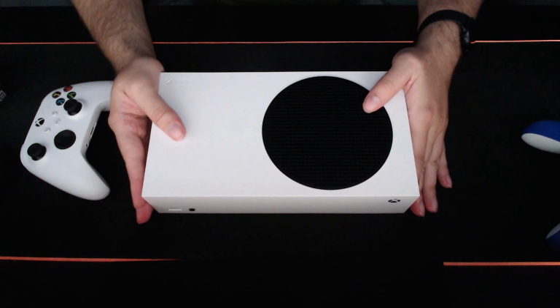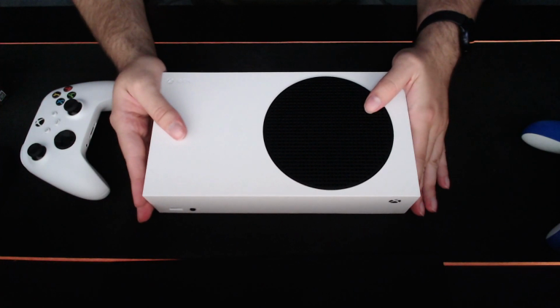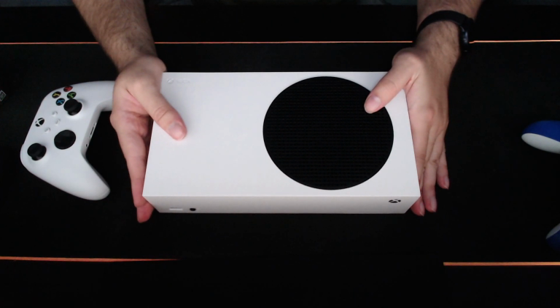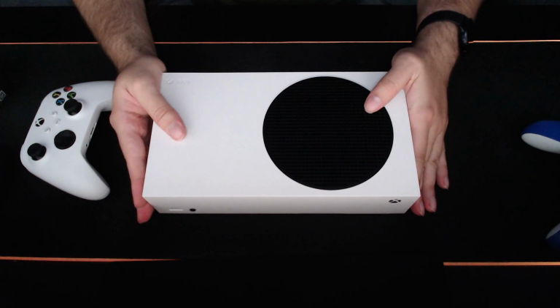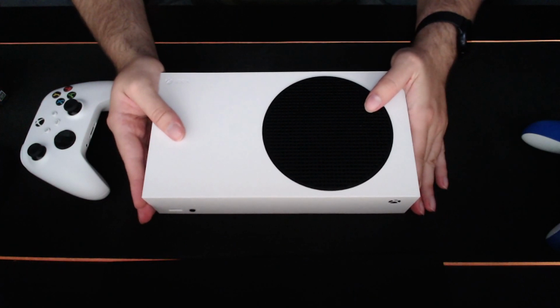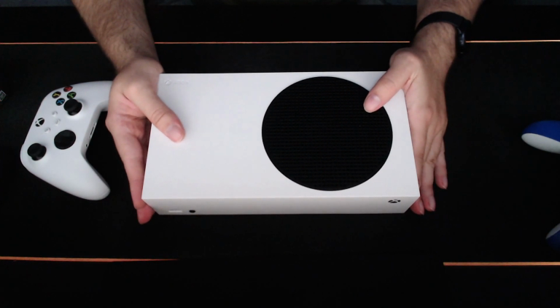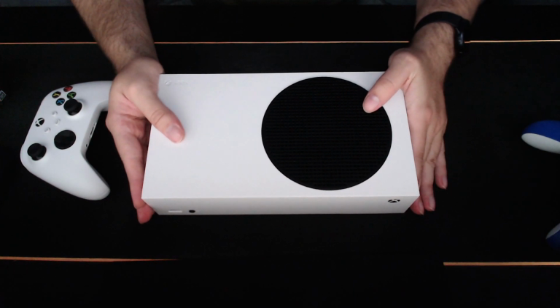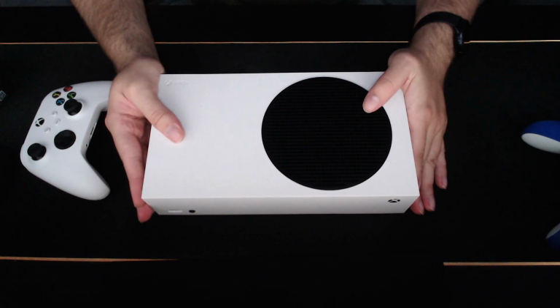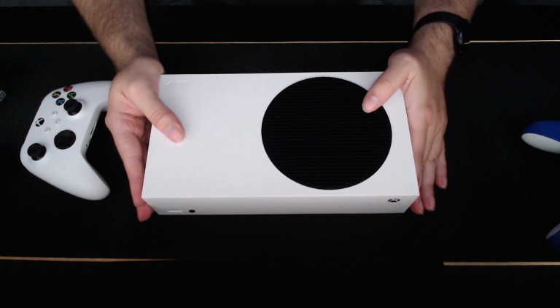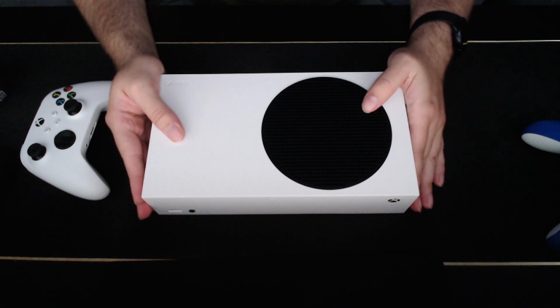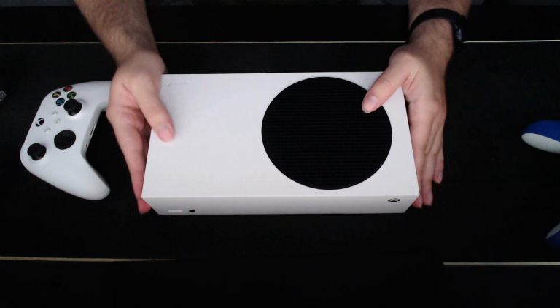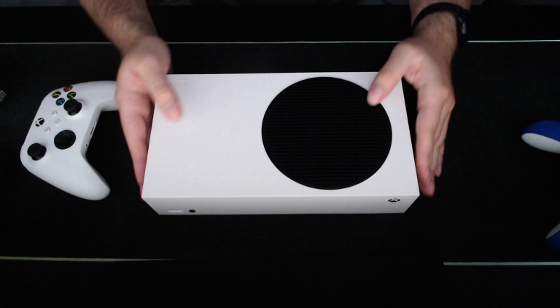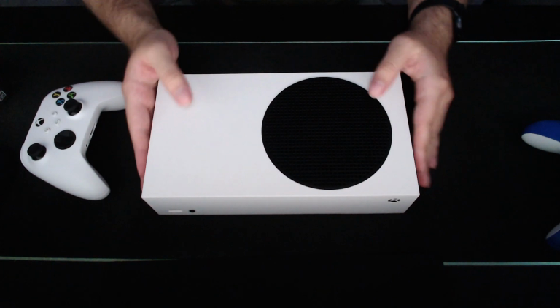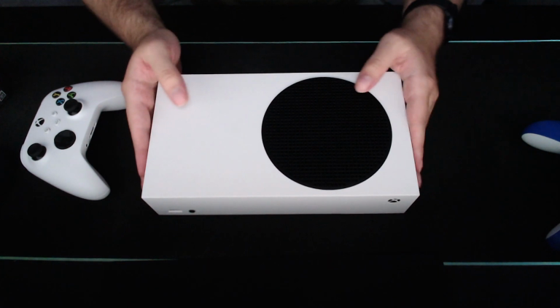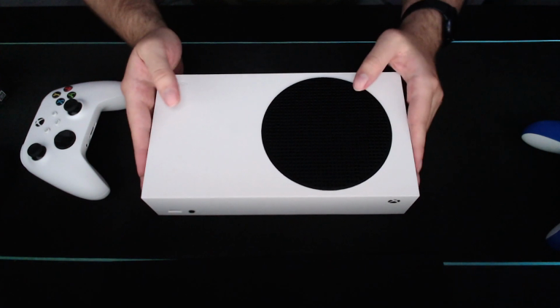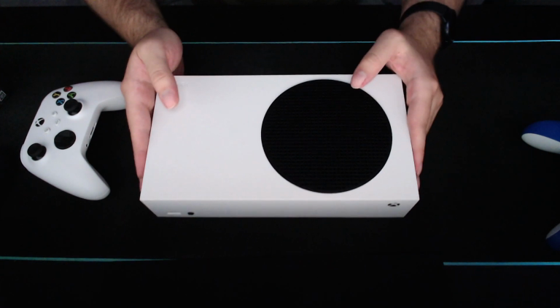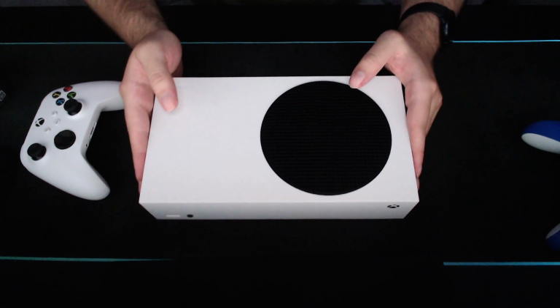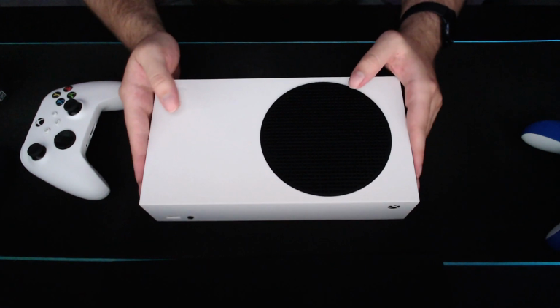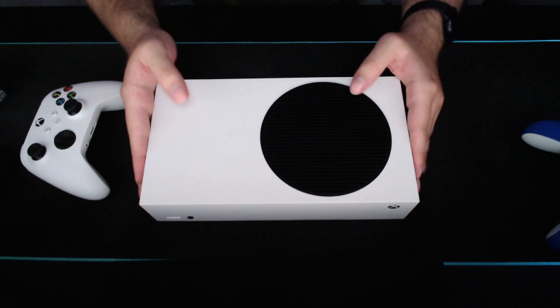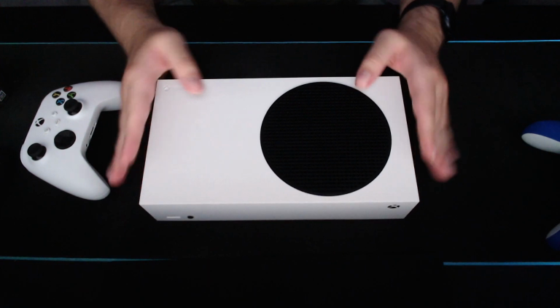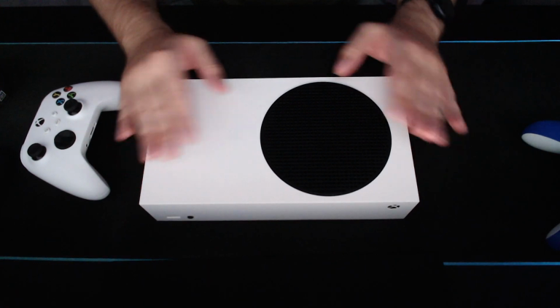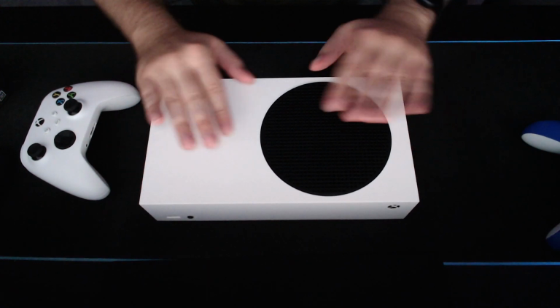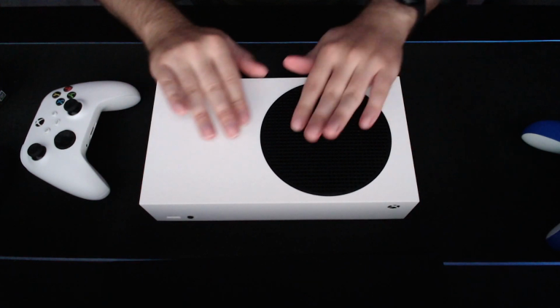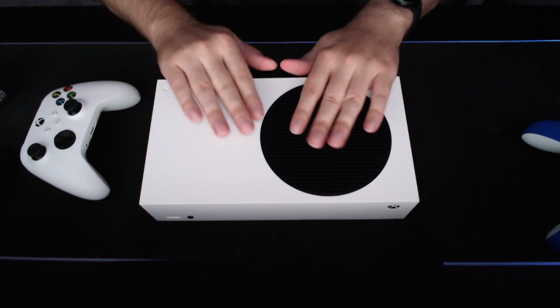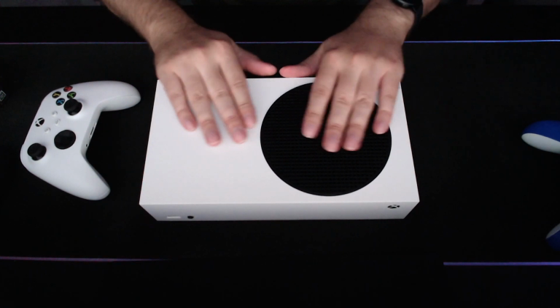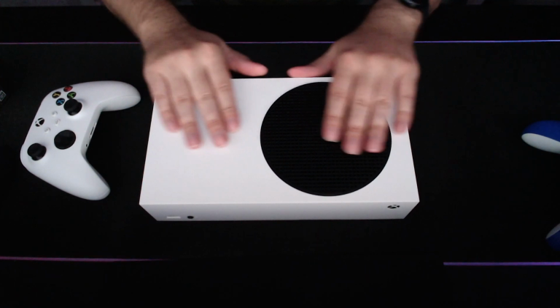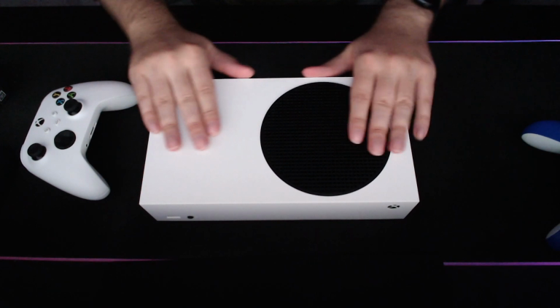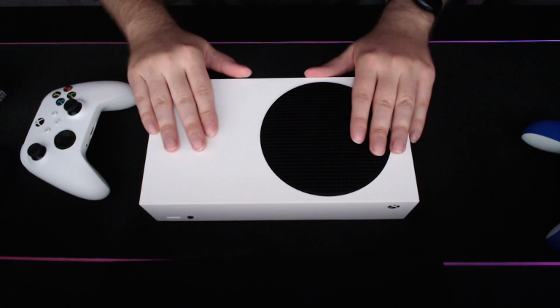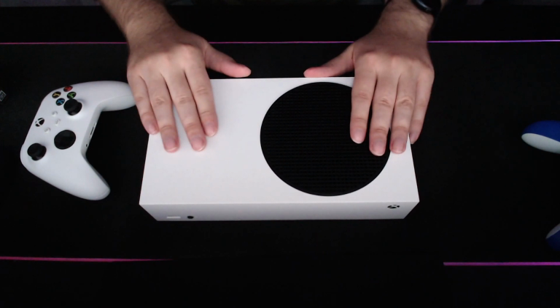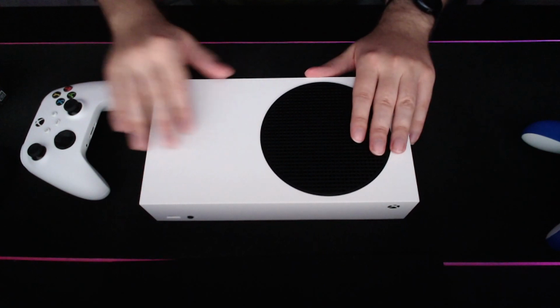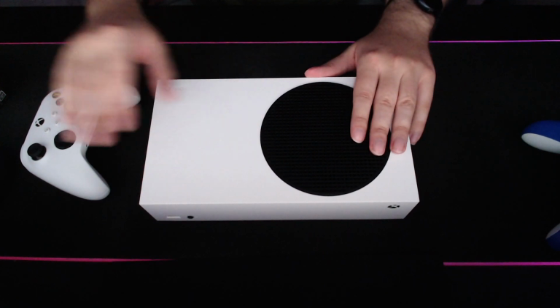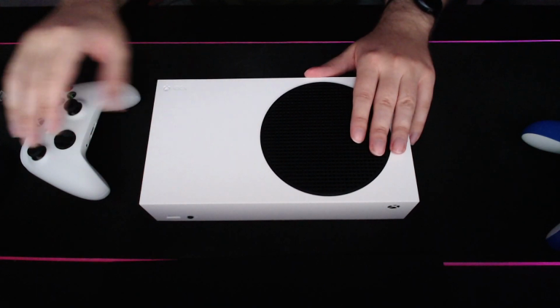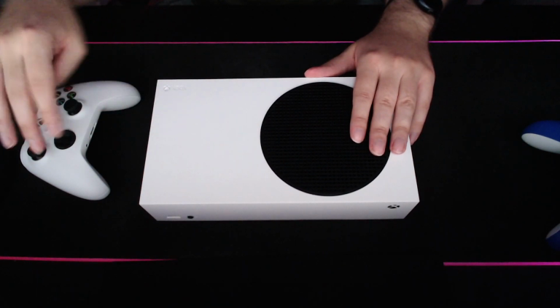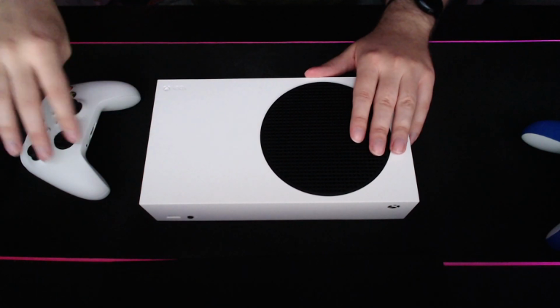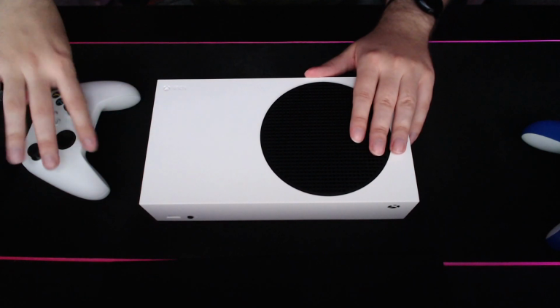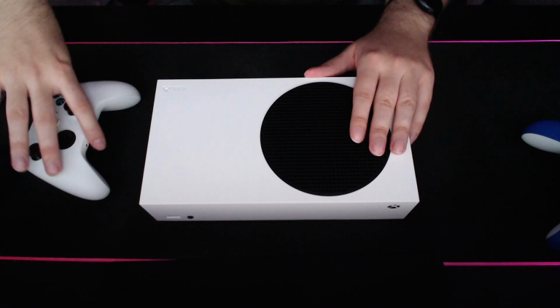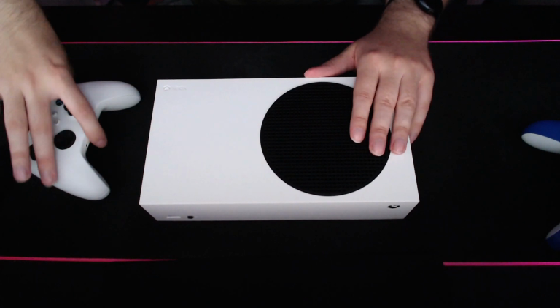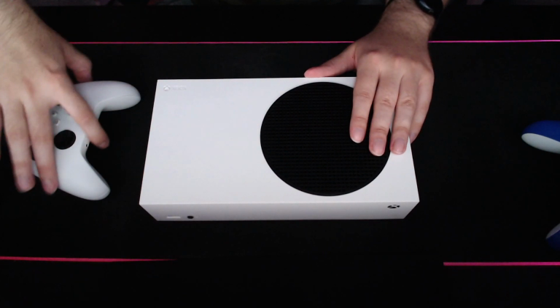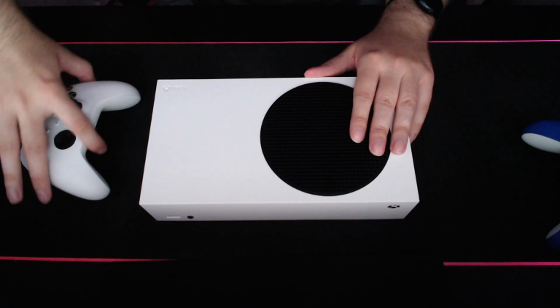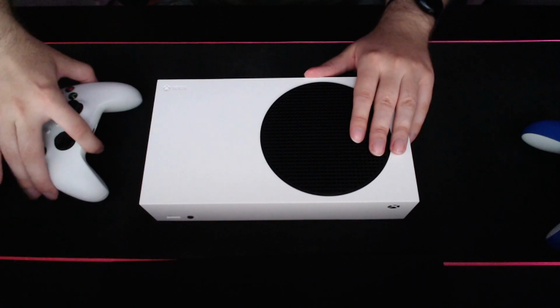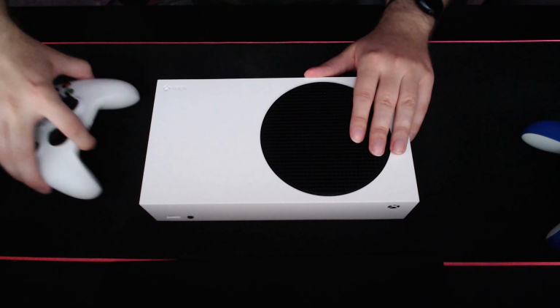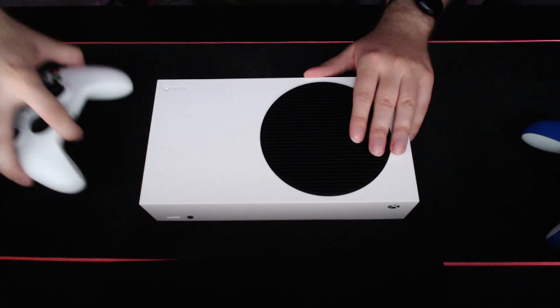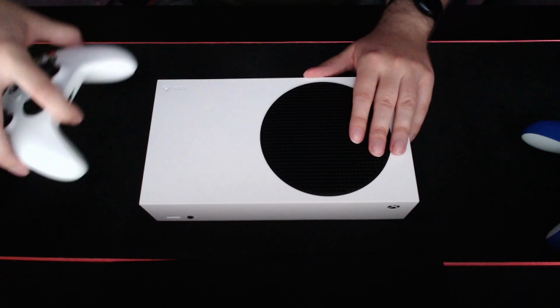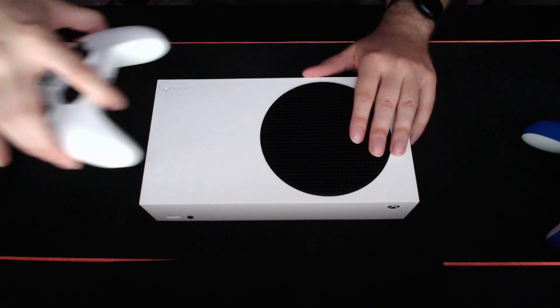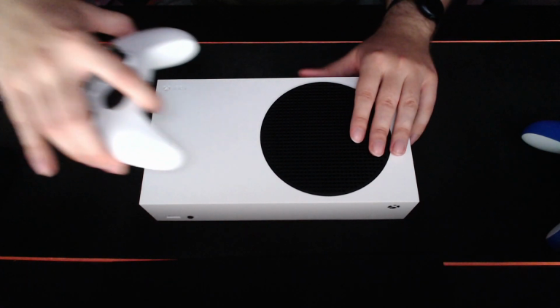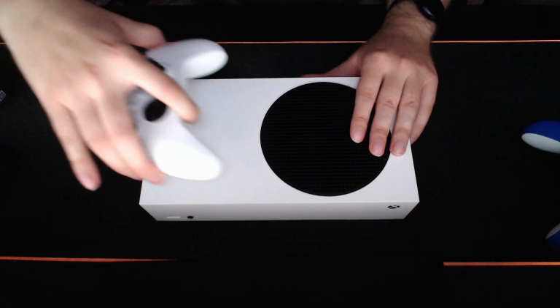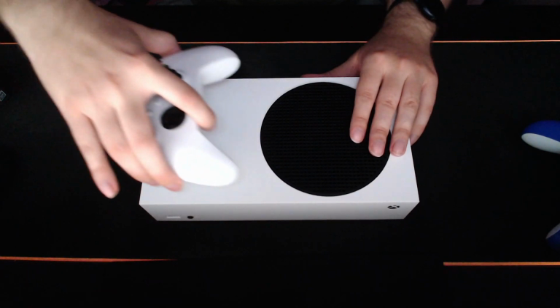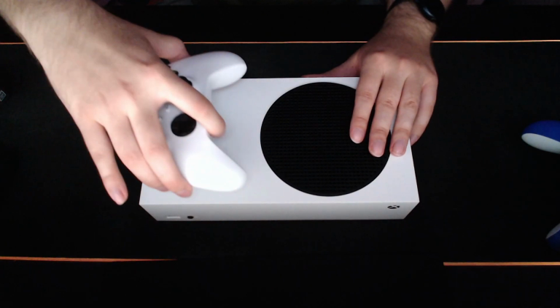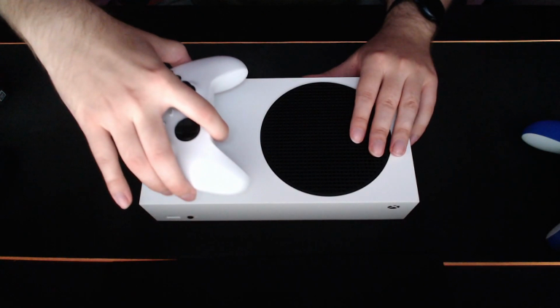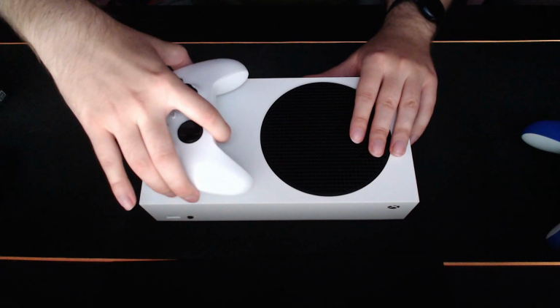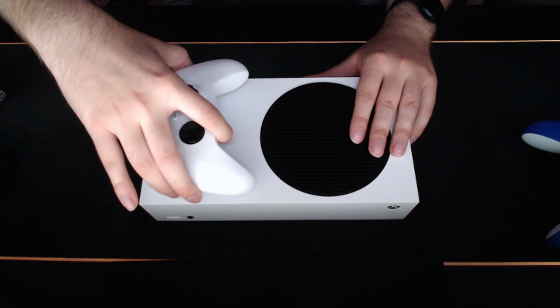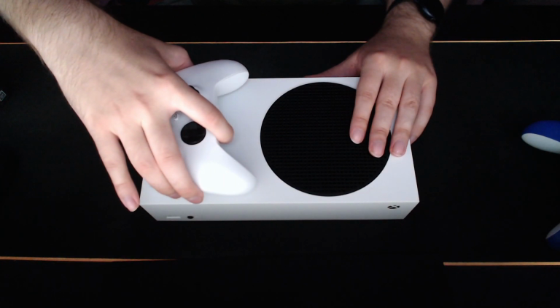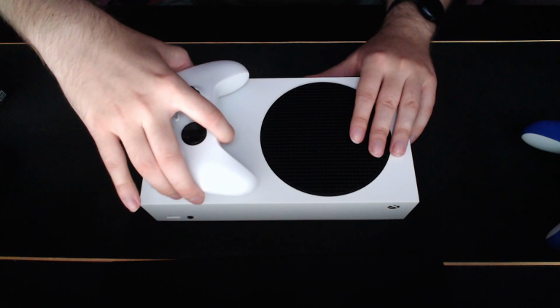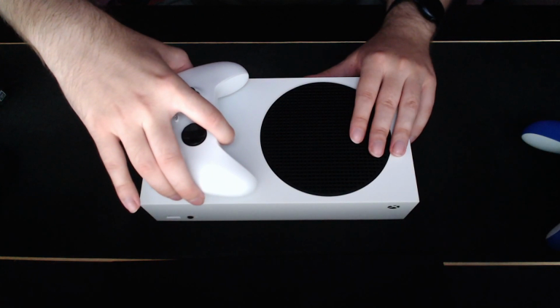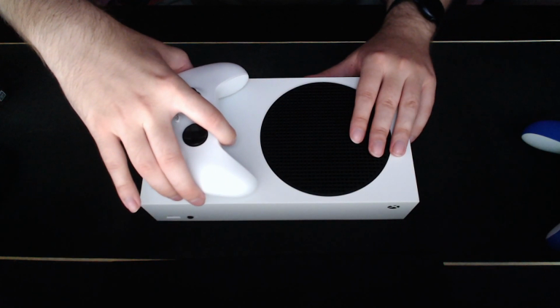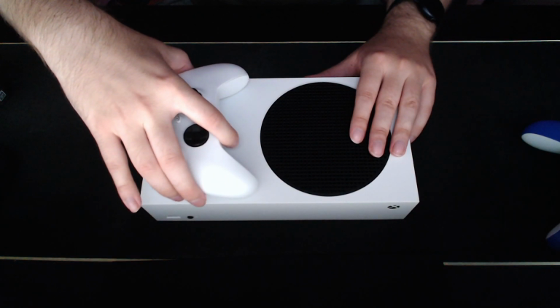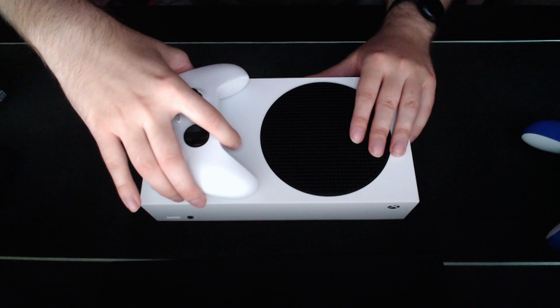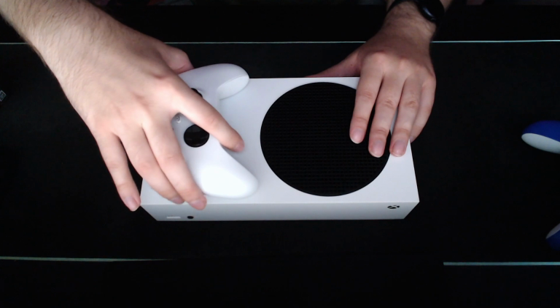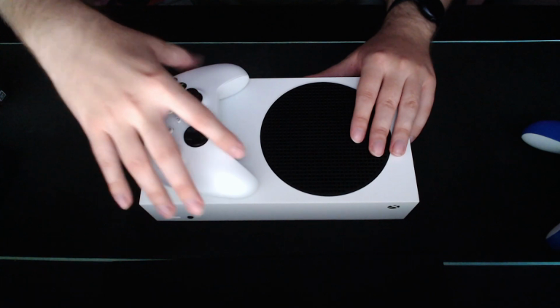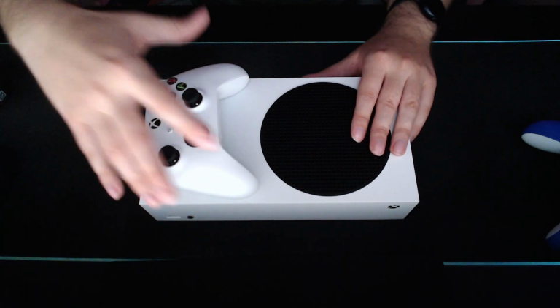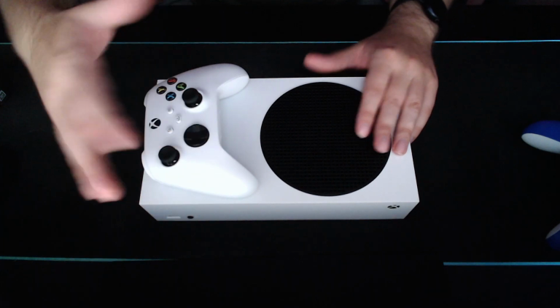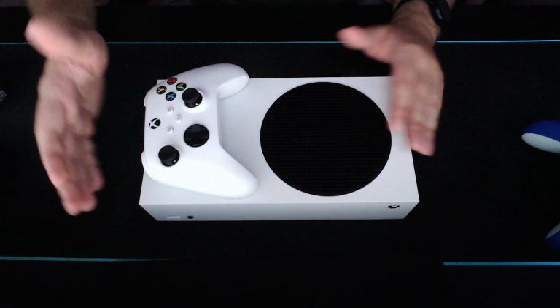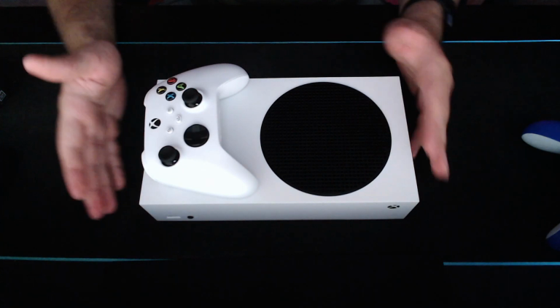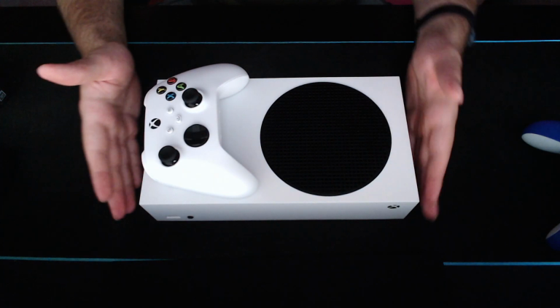It also weighs almost nothing — I think it's like one or two kilos, I'm not sure. It's very light. I'm amazed. I can't wait to boot it on and have fun.